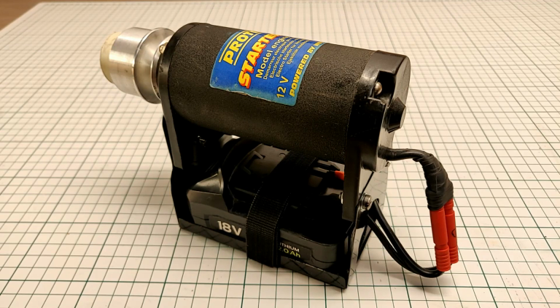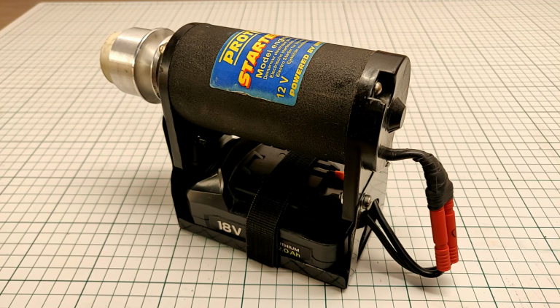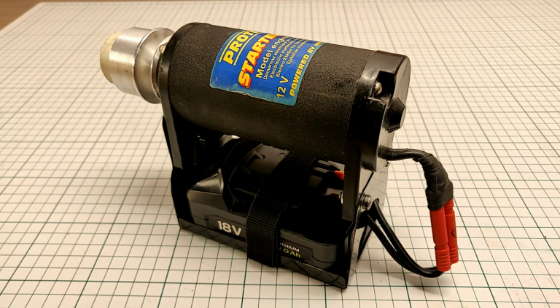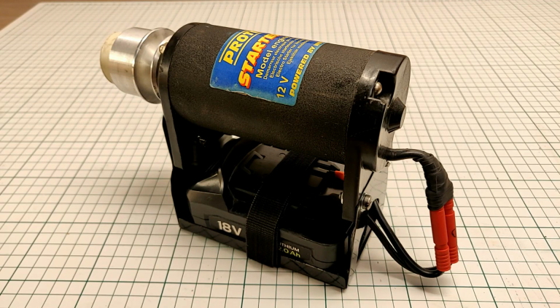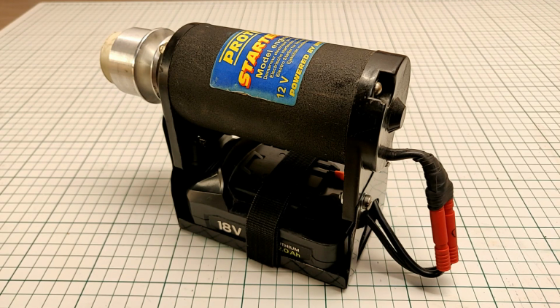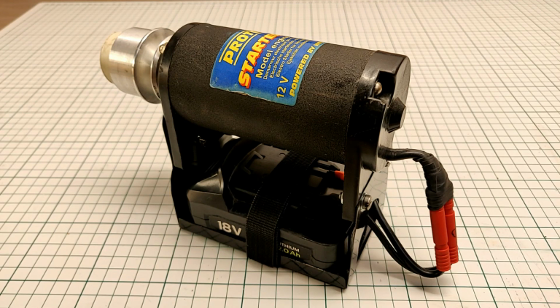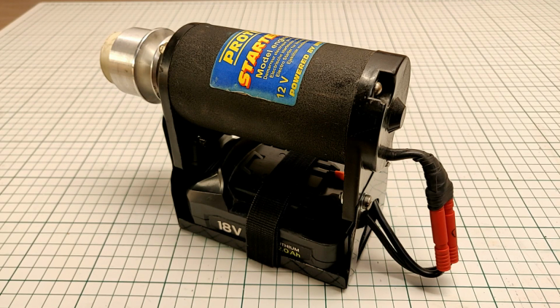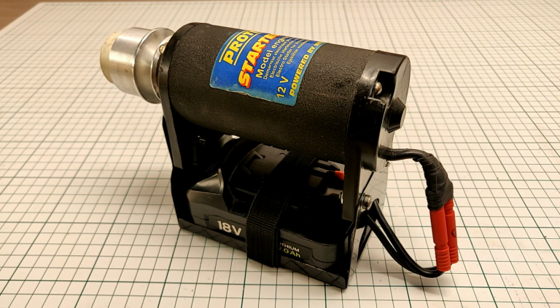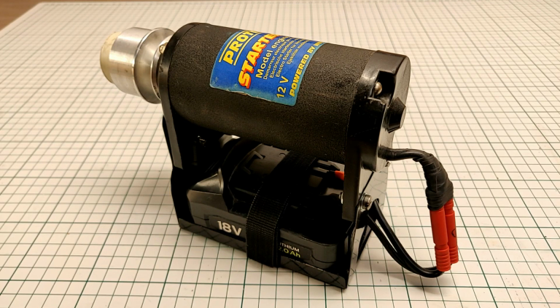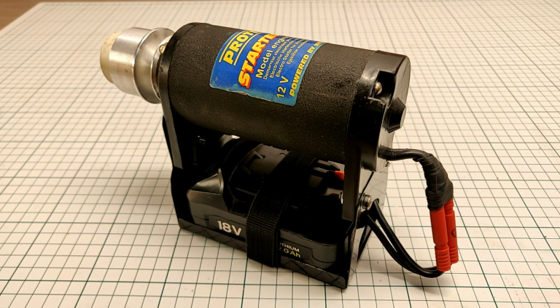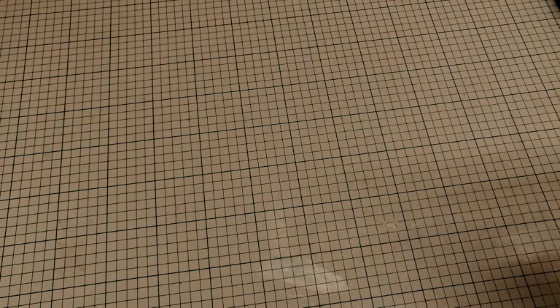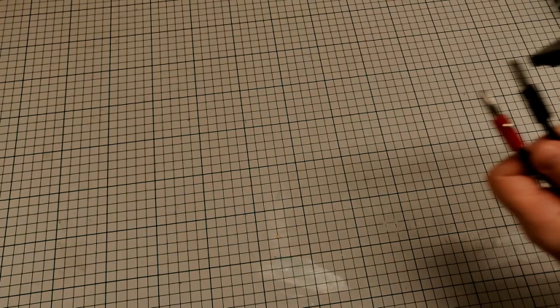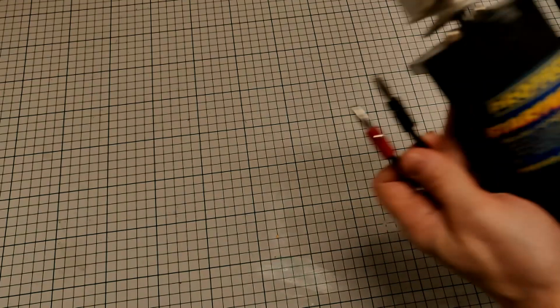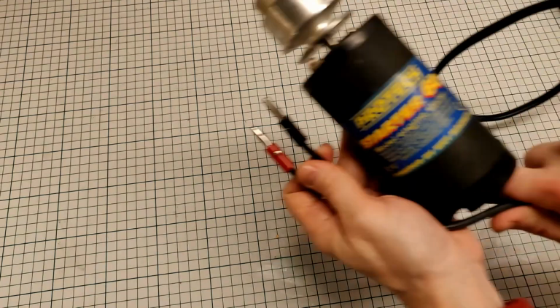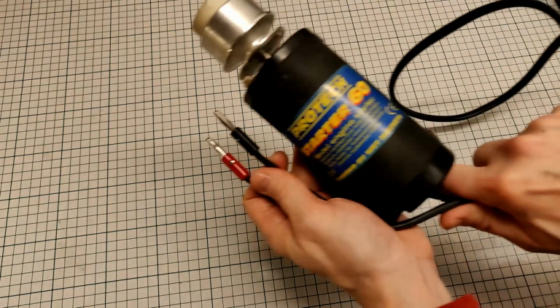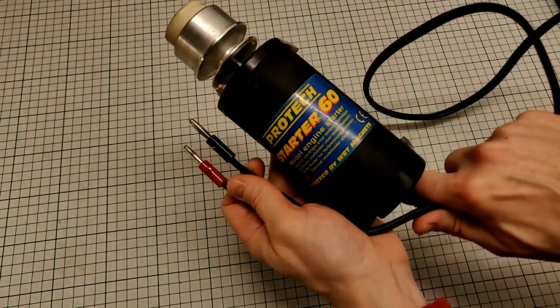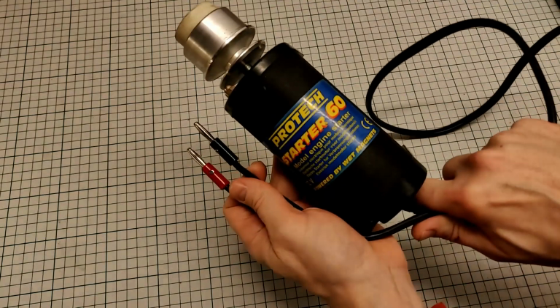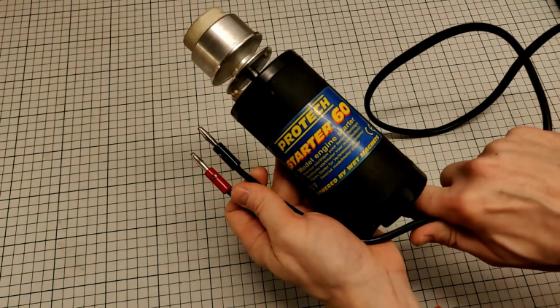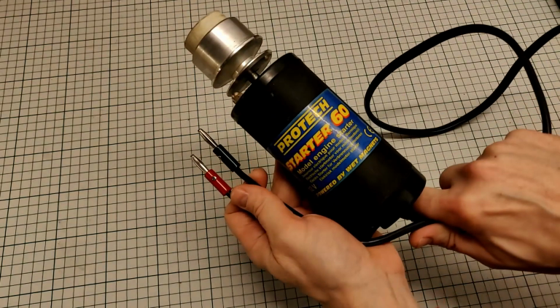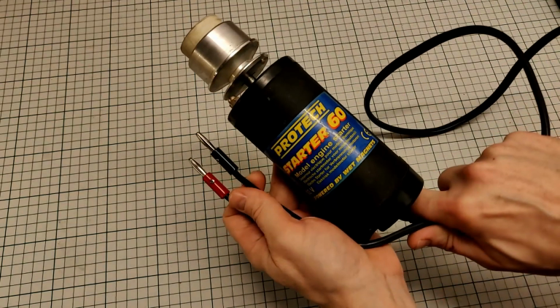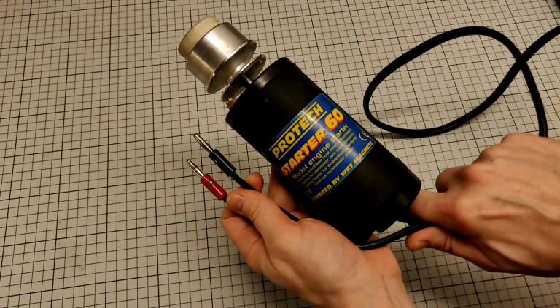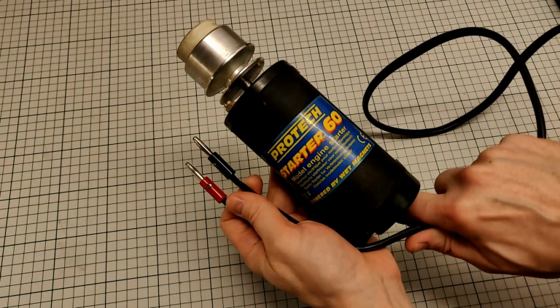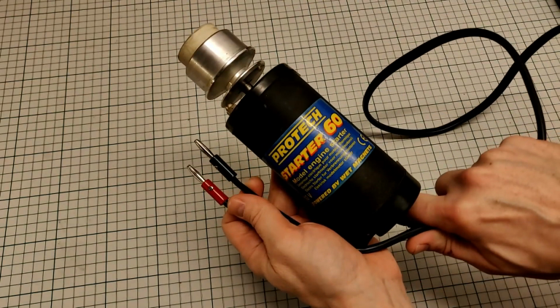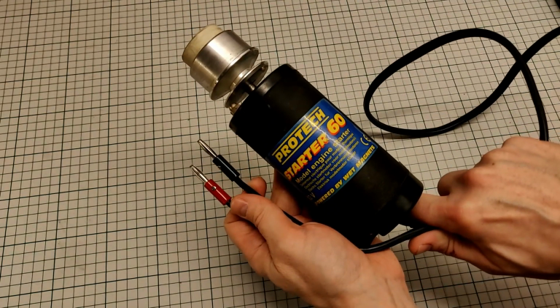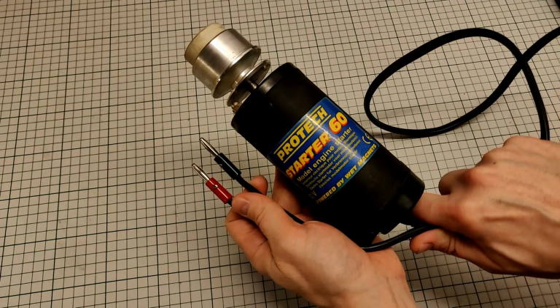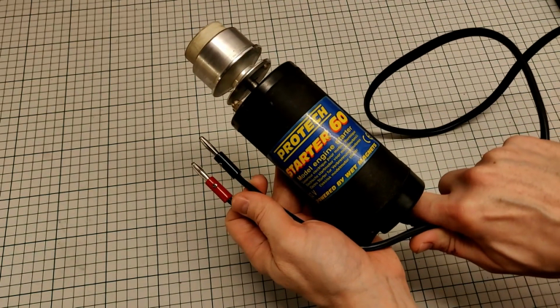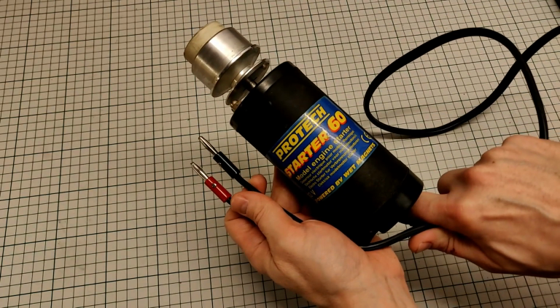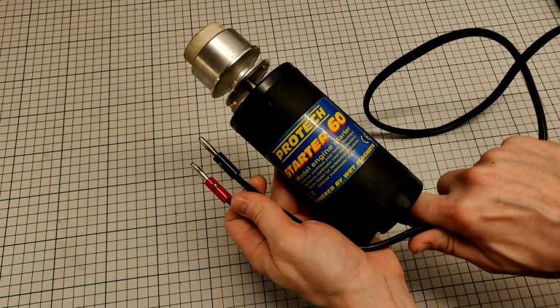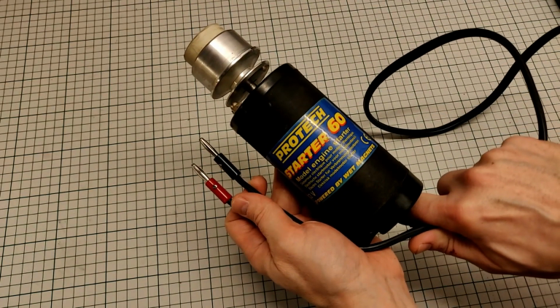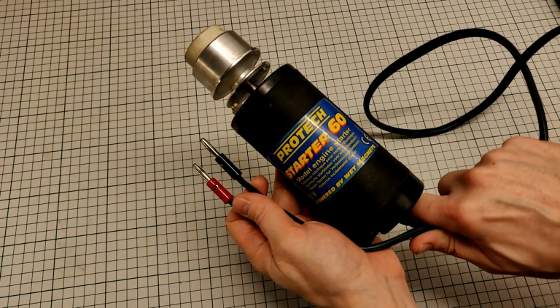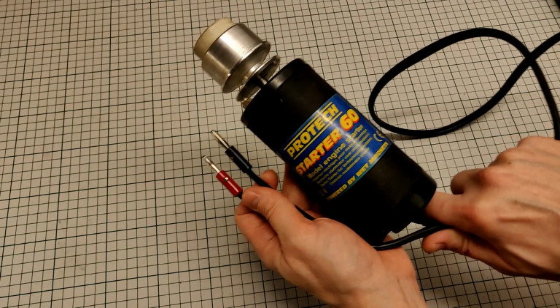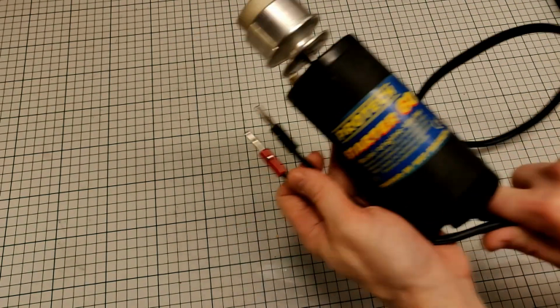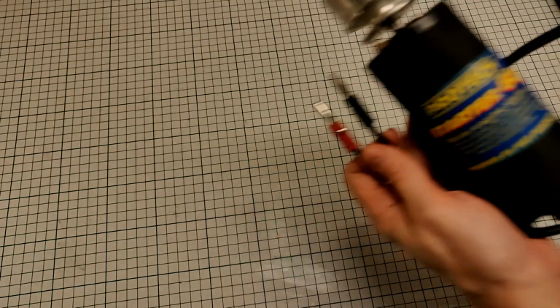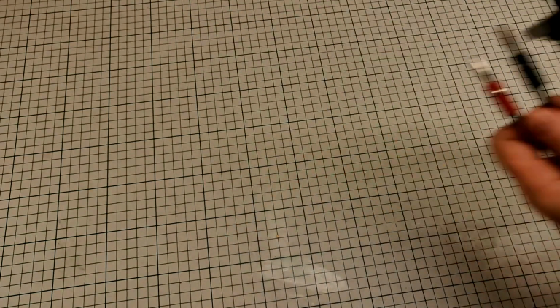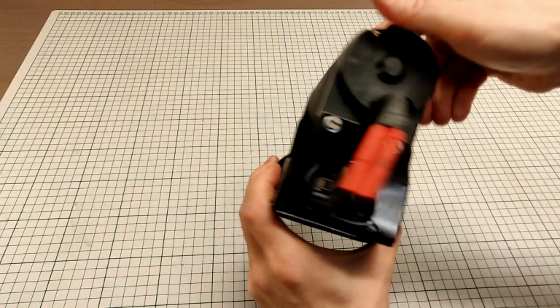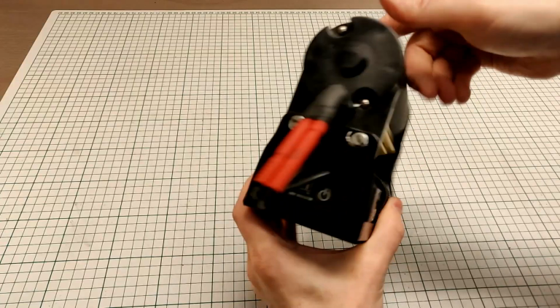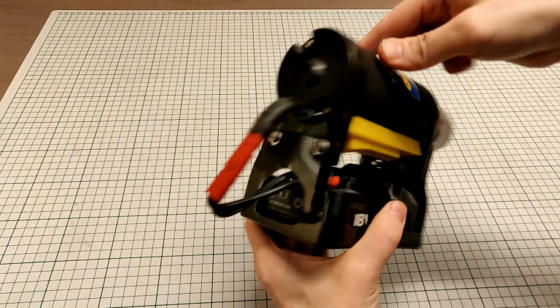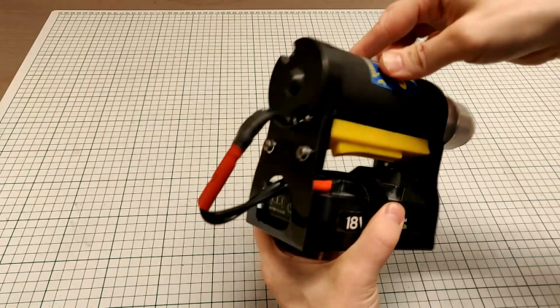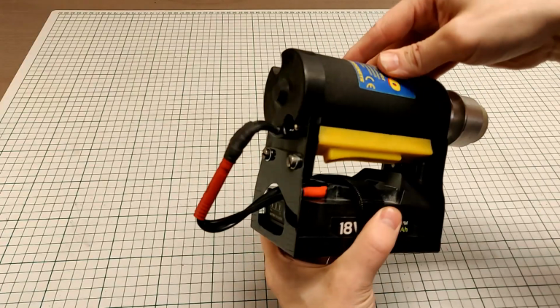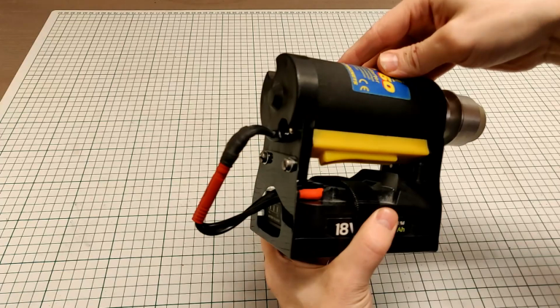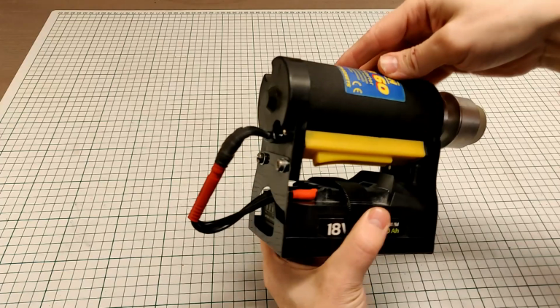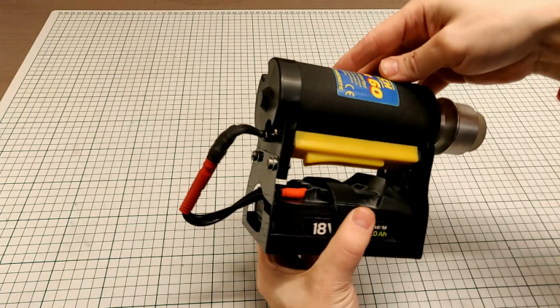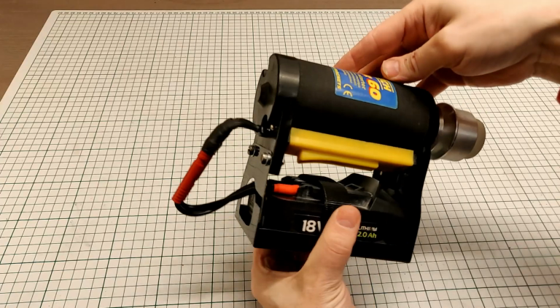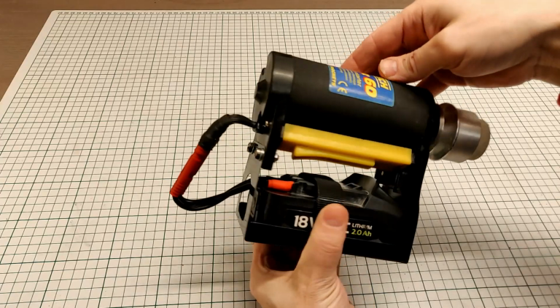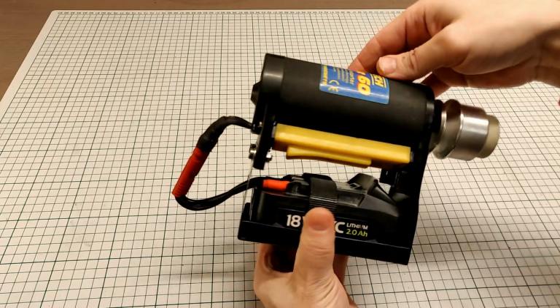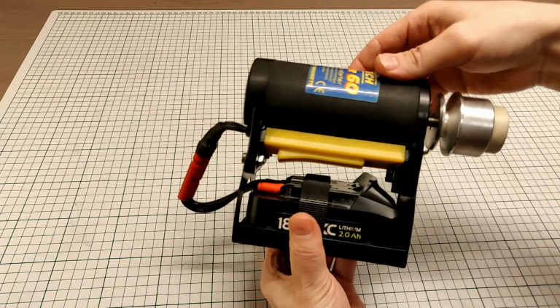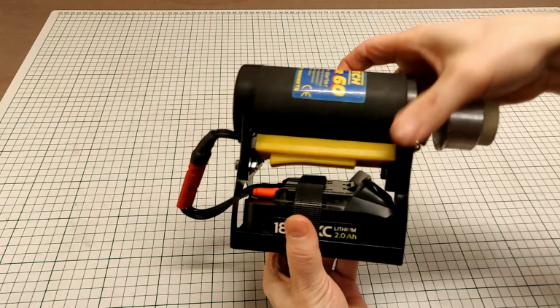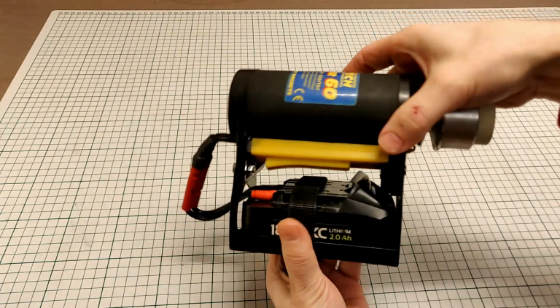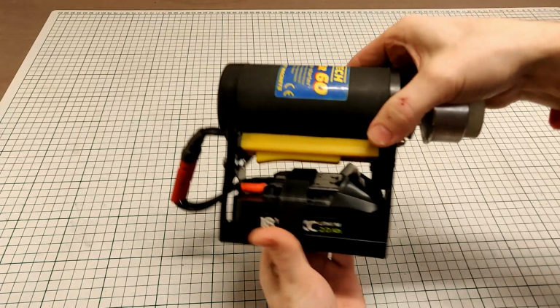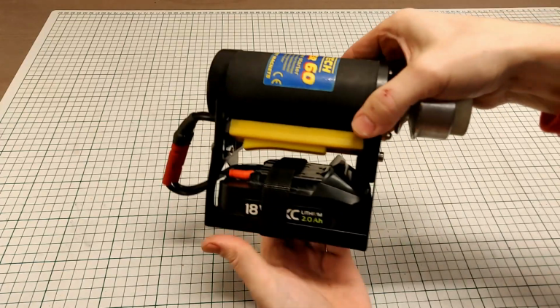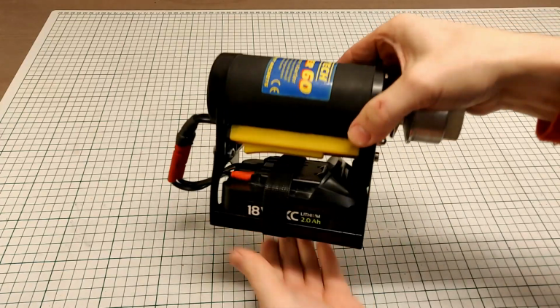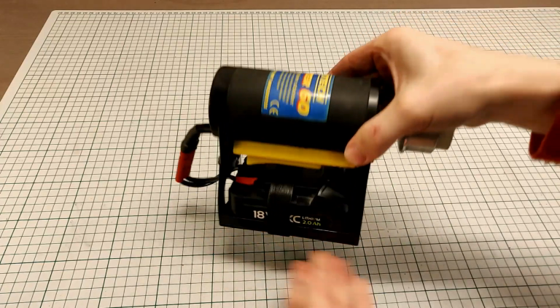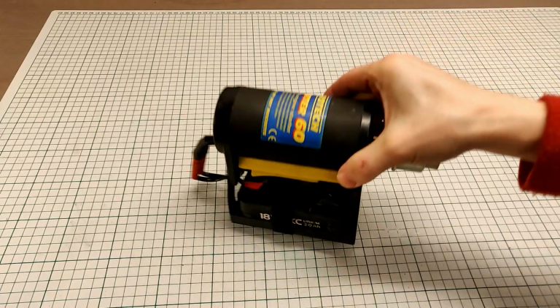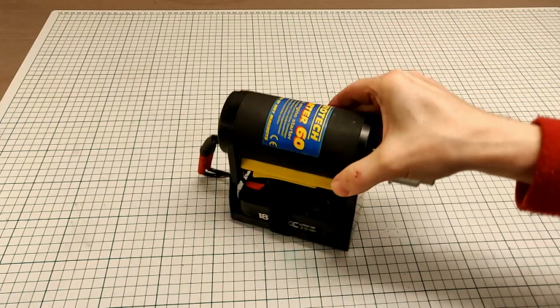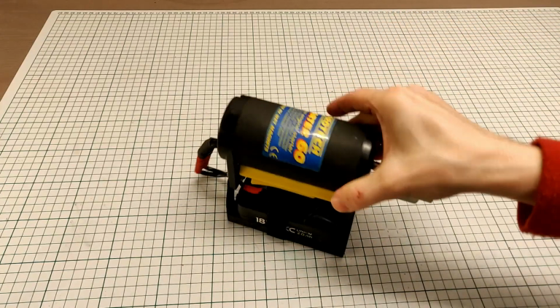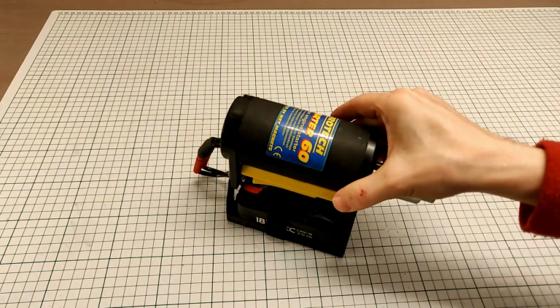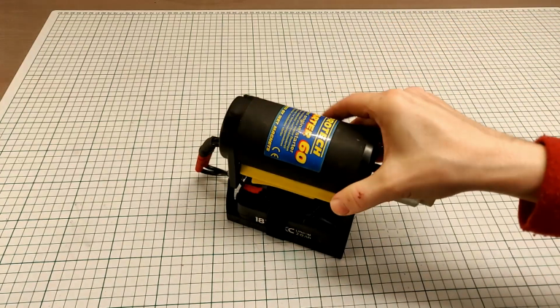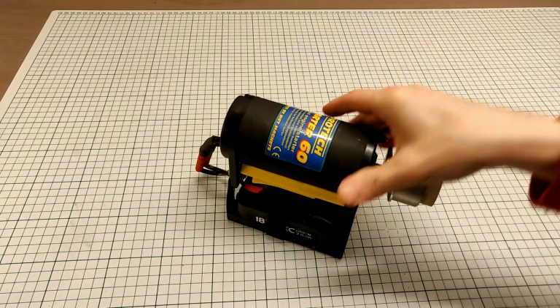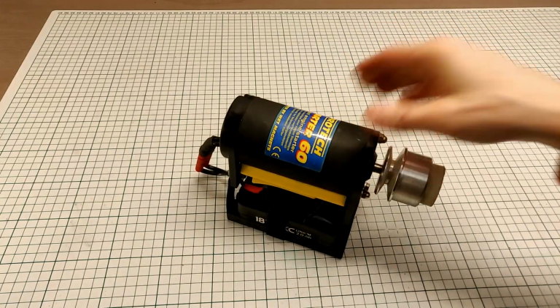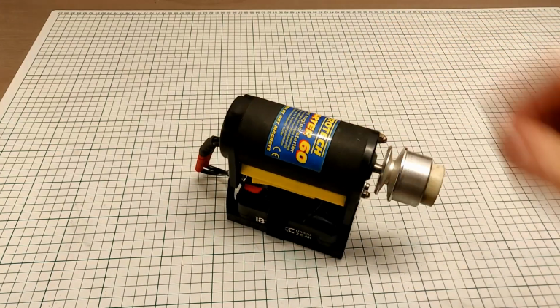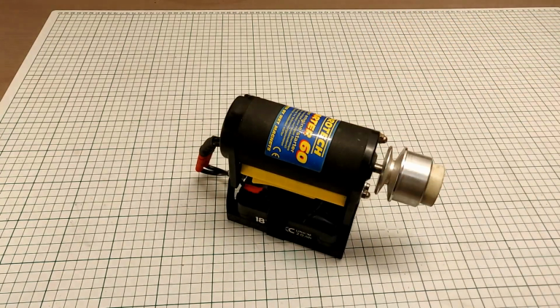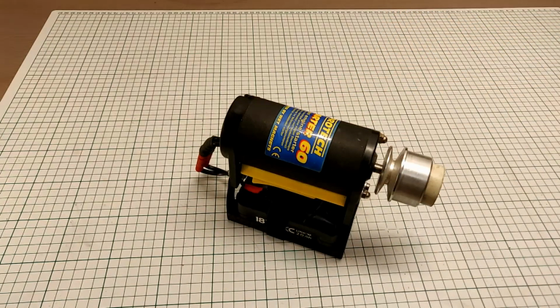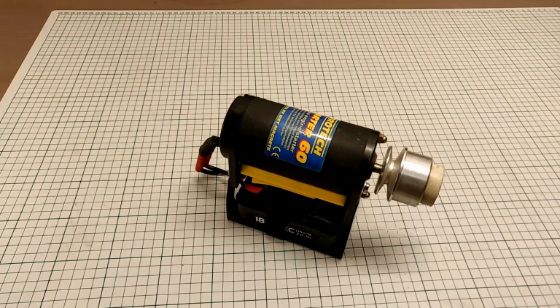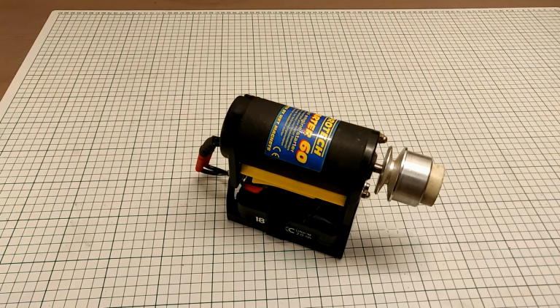This is a DIY video for those who want to convert something like this into something like this. Welcome to Larris Workshop!